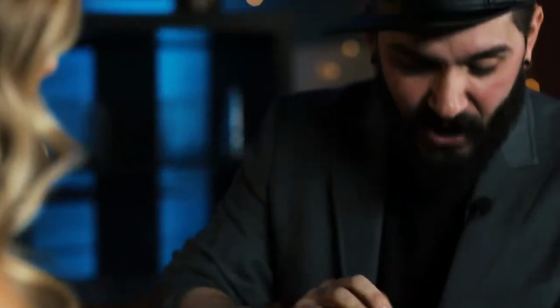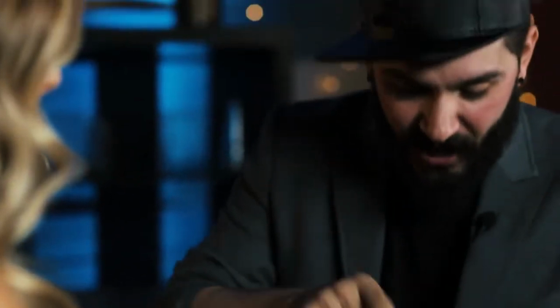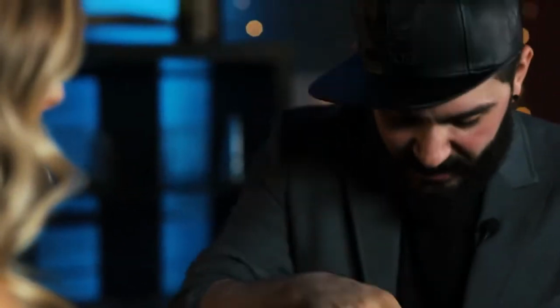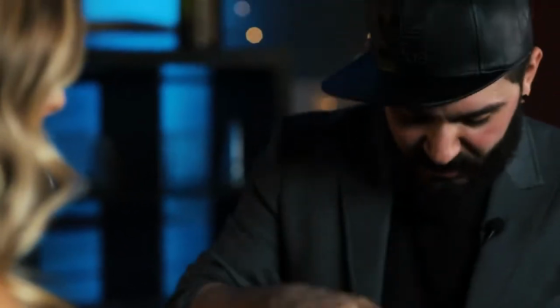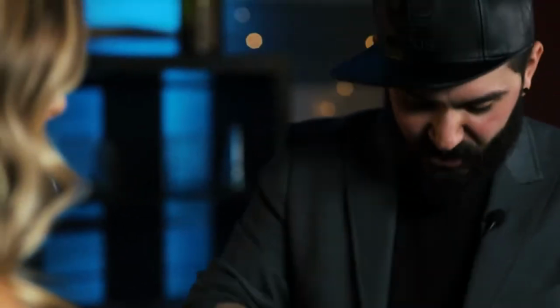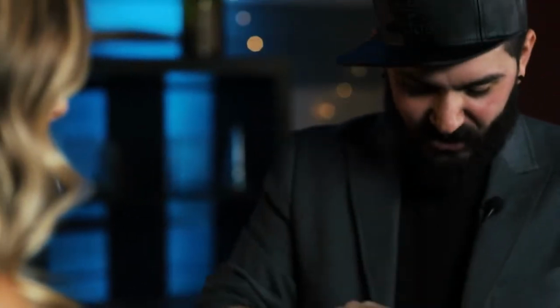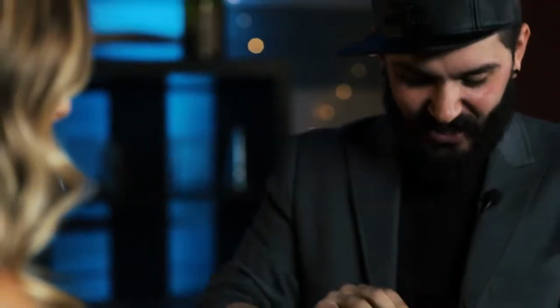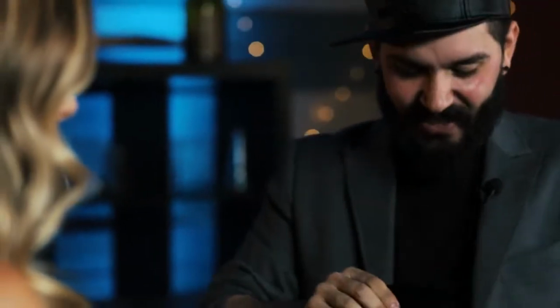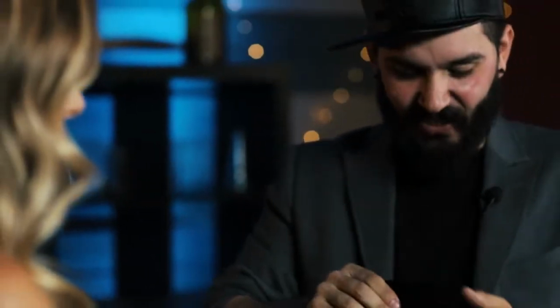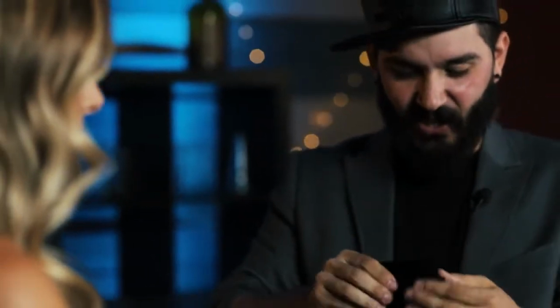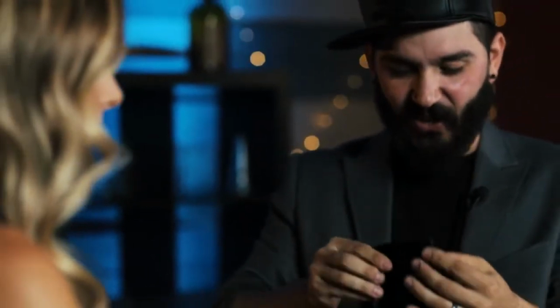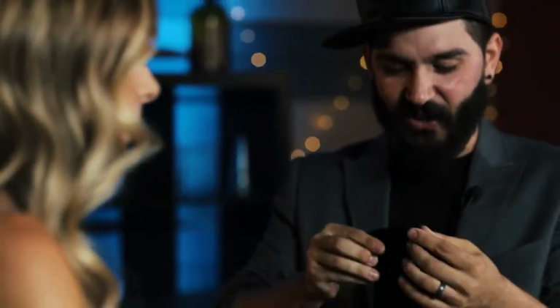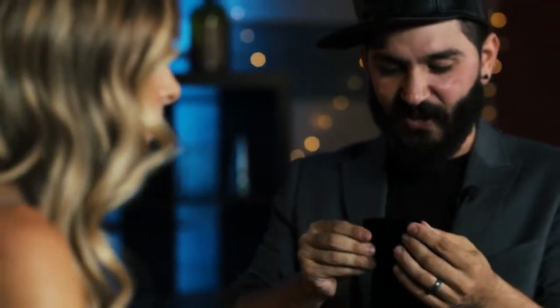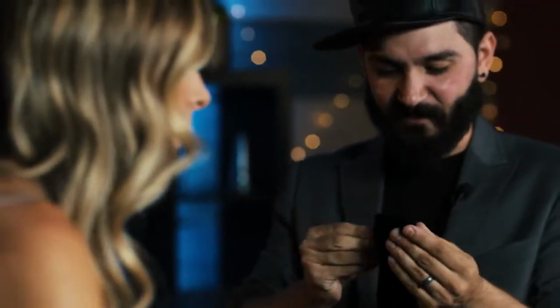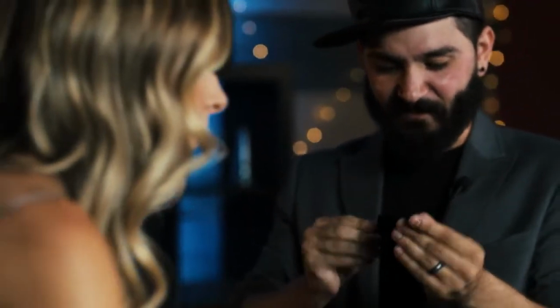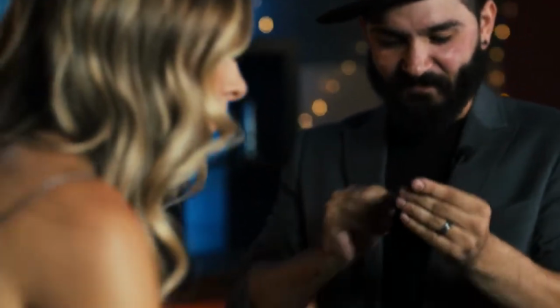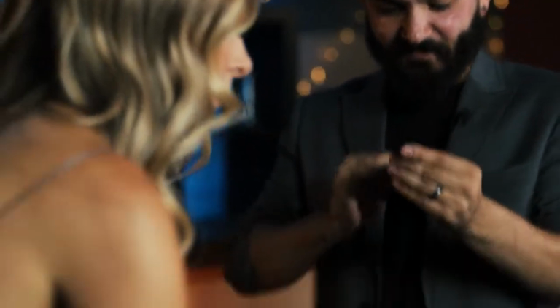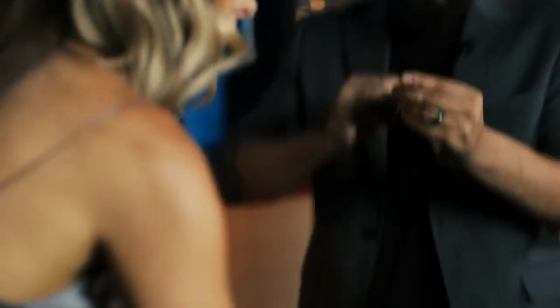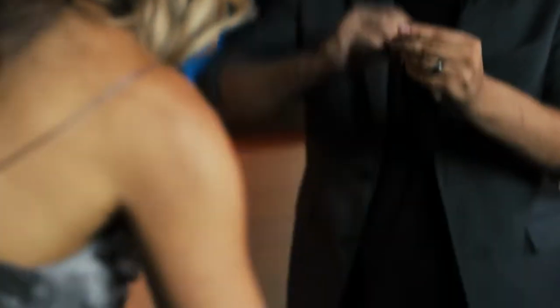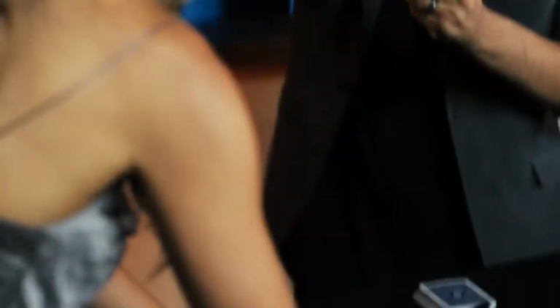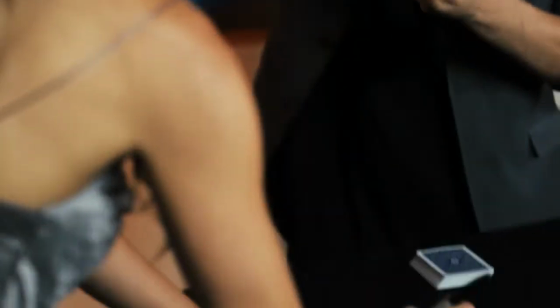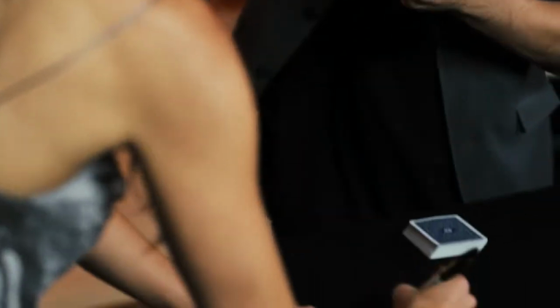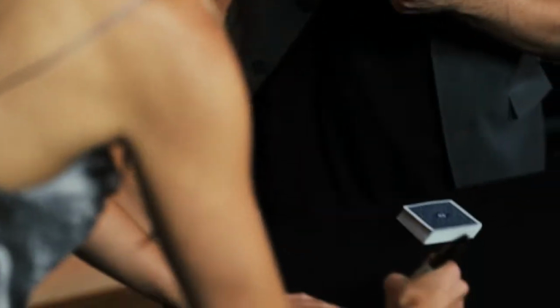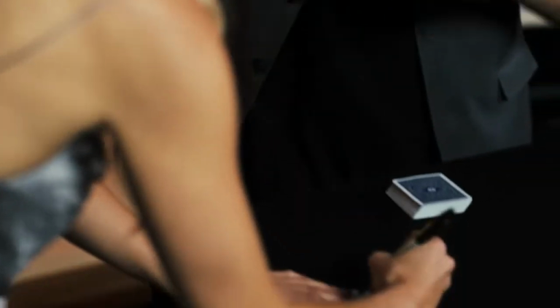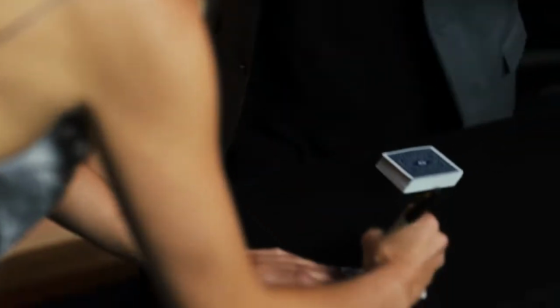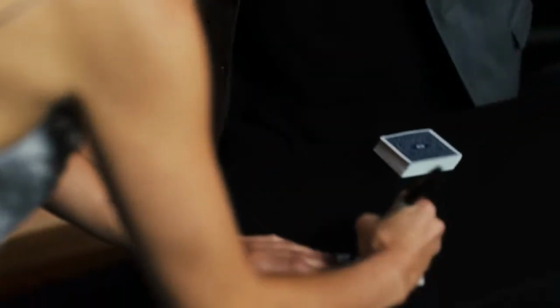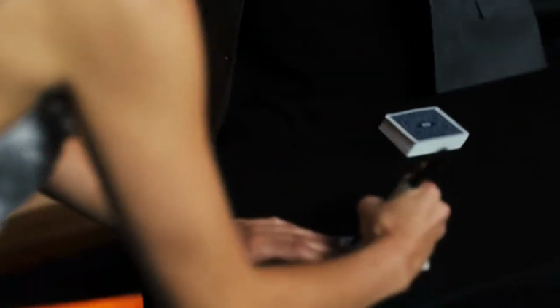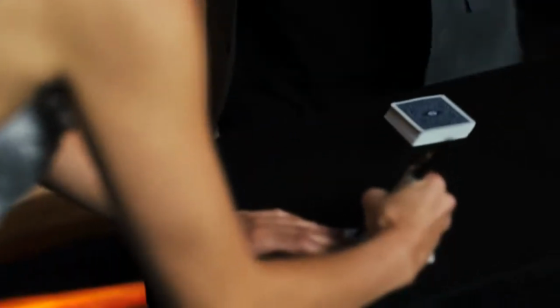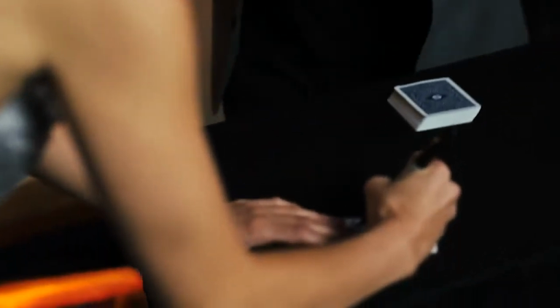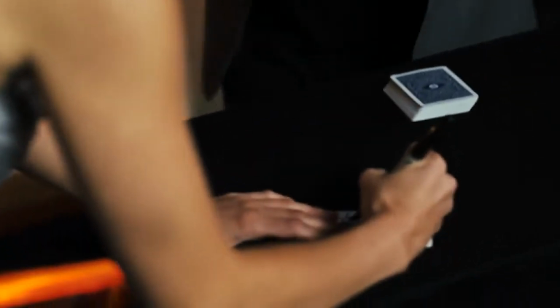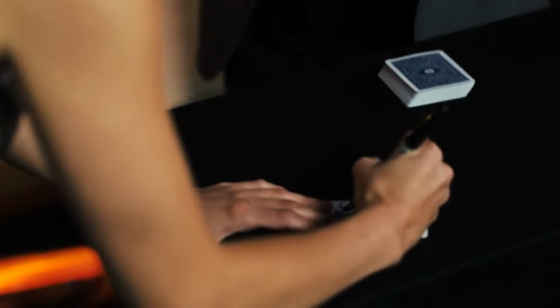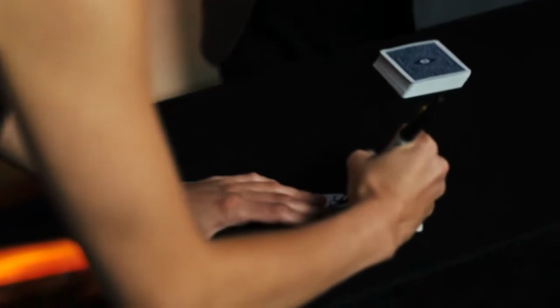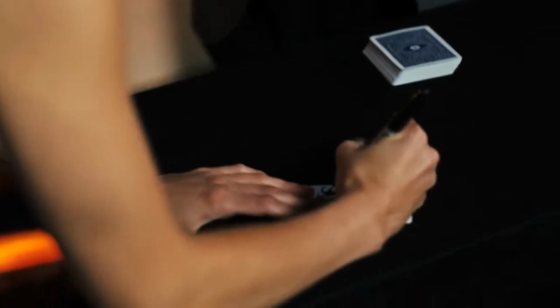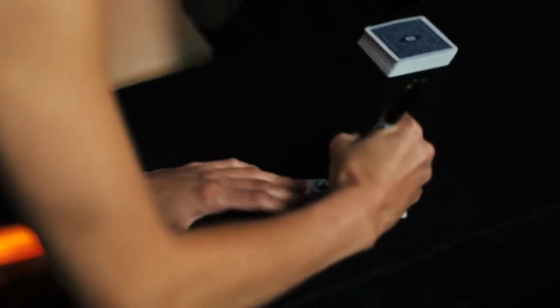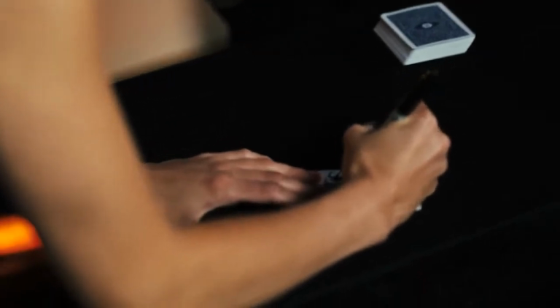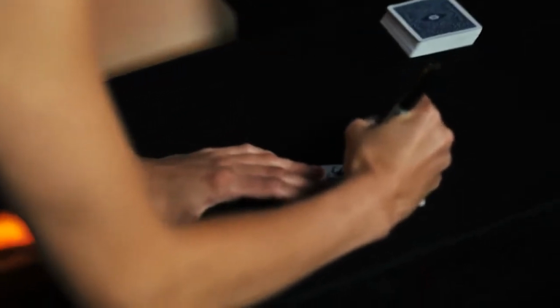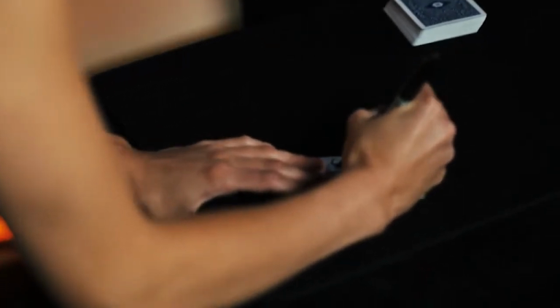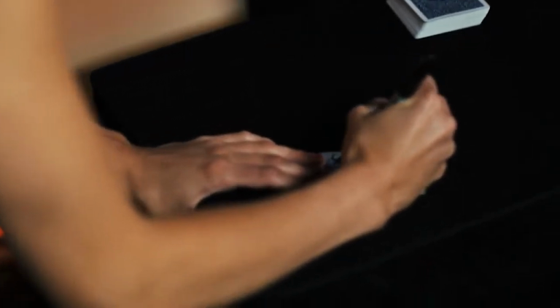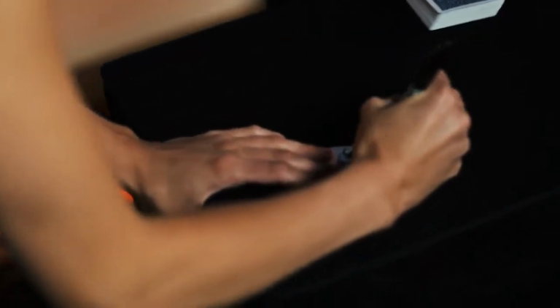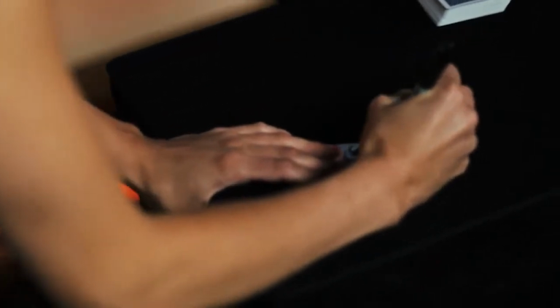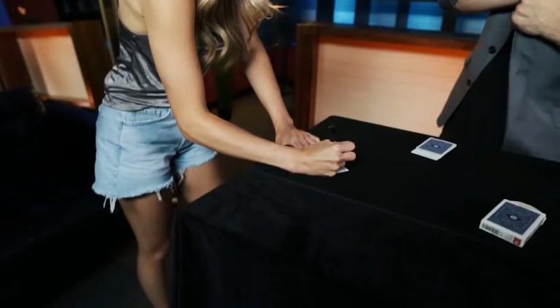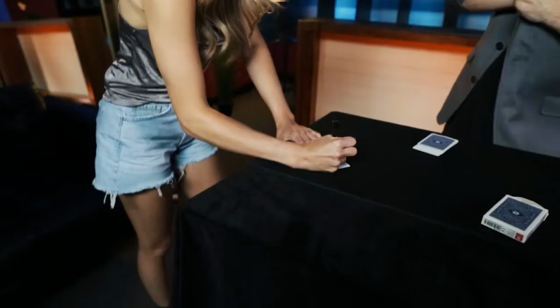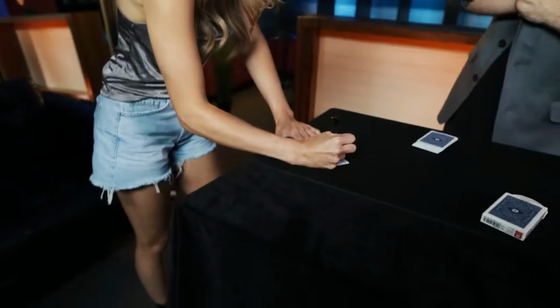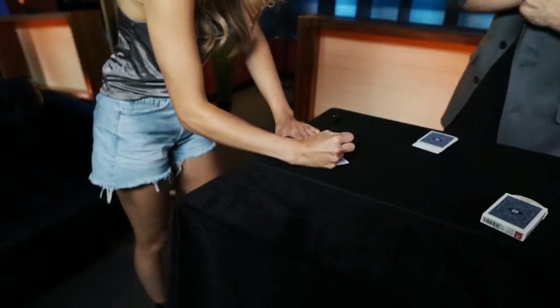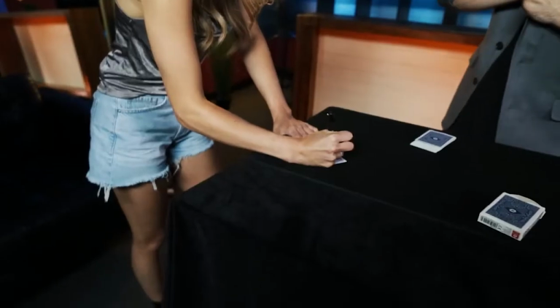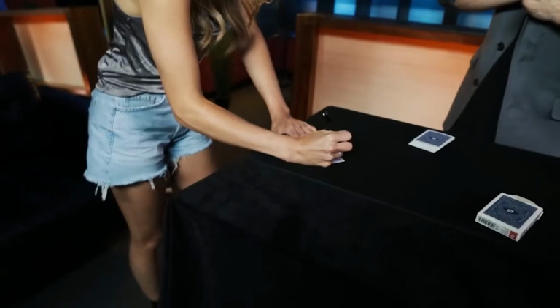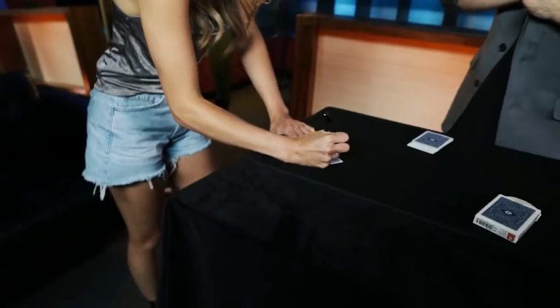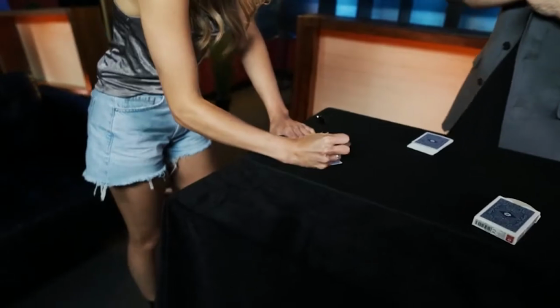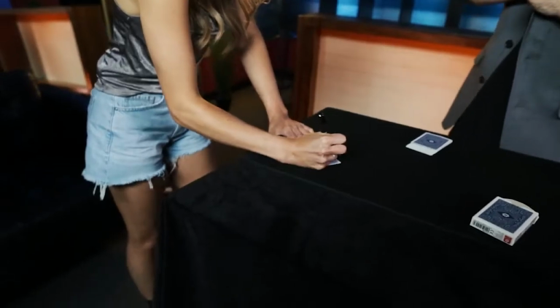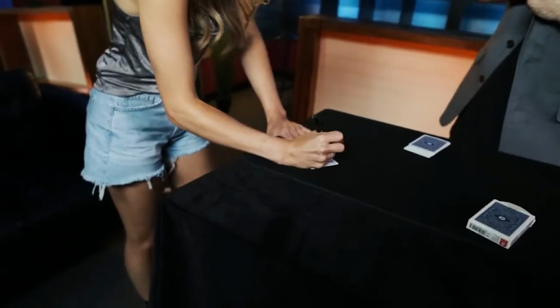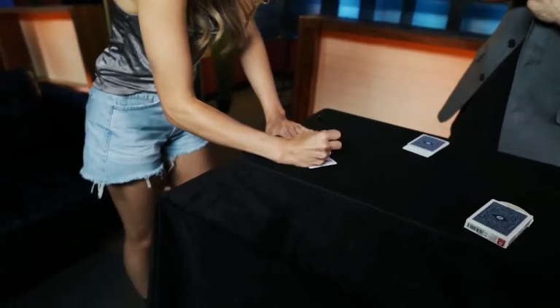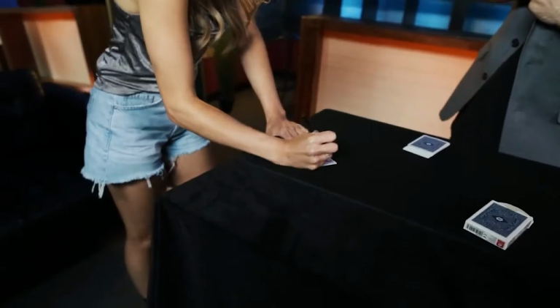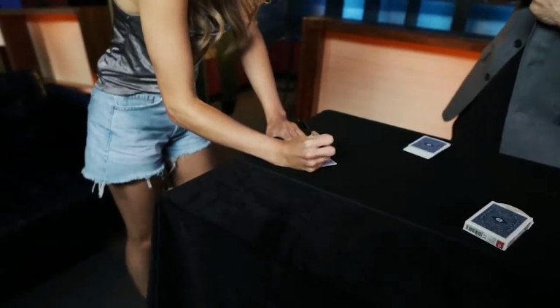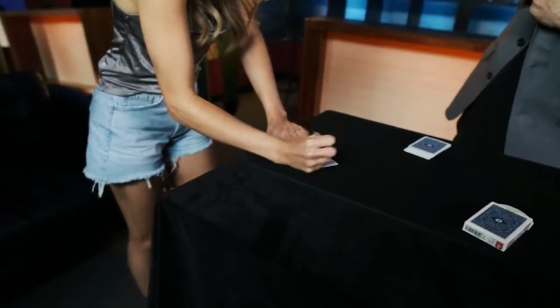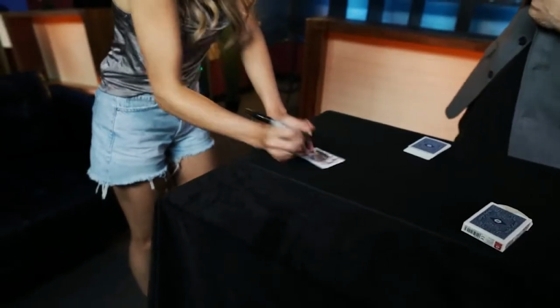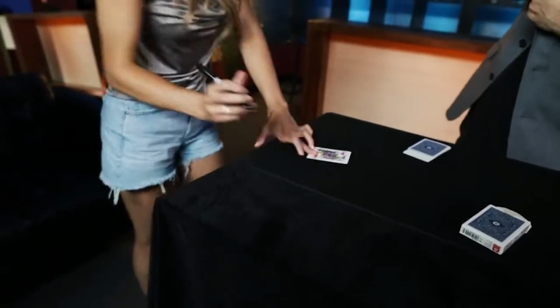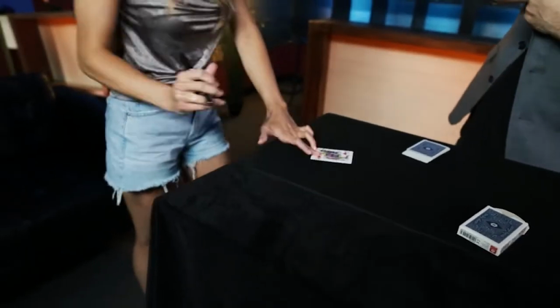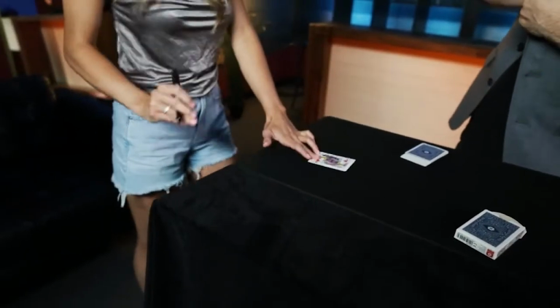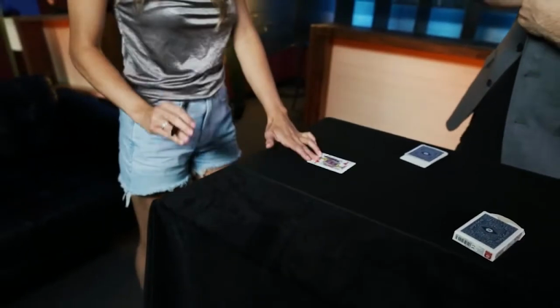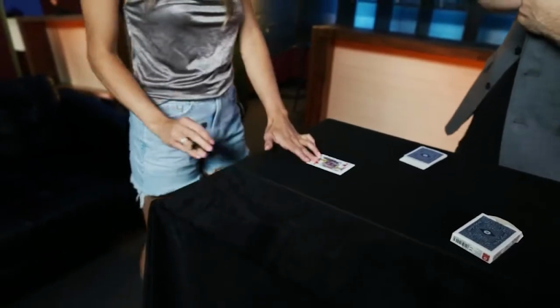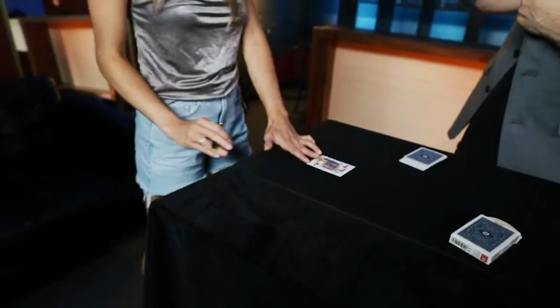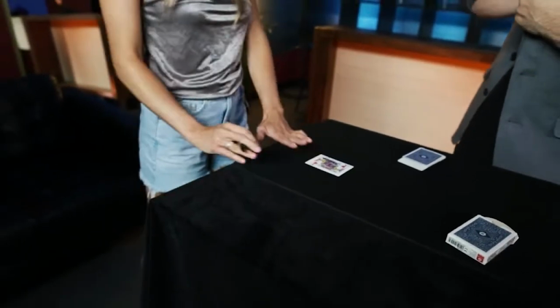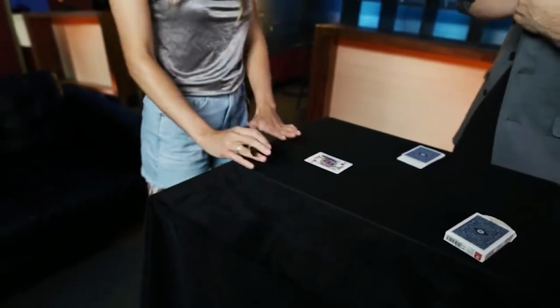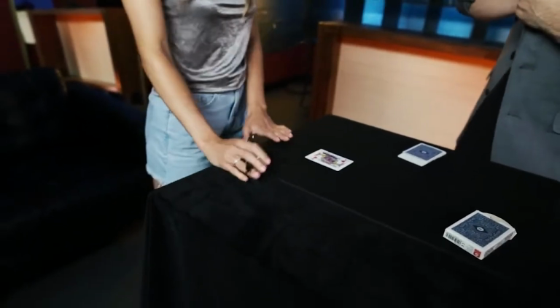Can you just sign the card? And then we'll get back to this later. And is that dry?